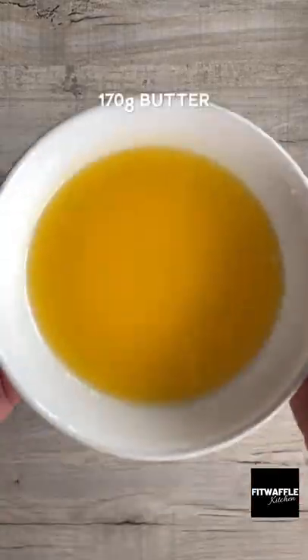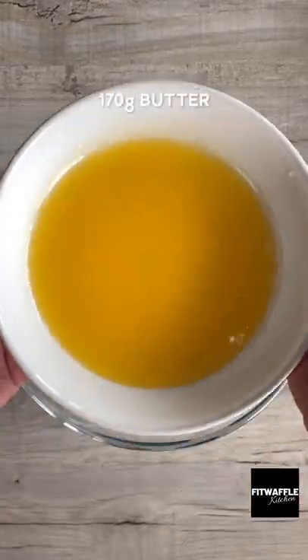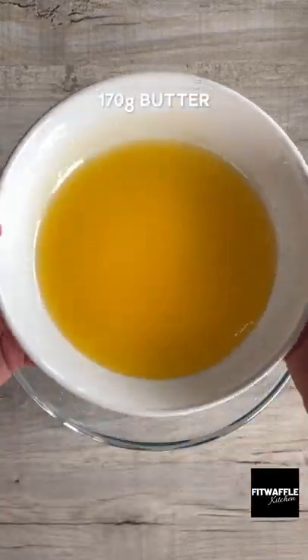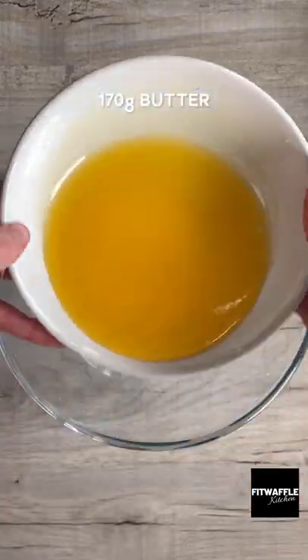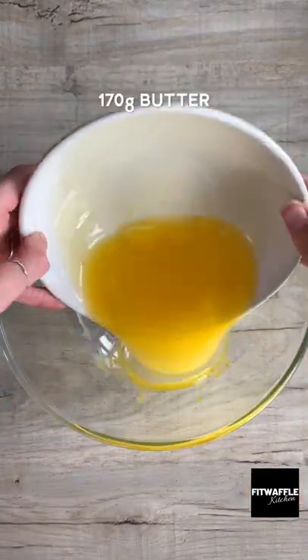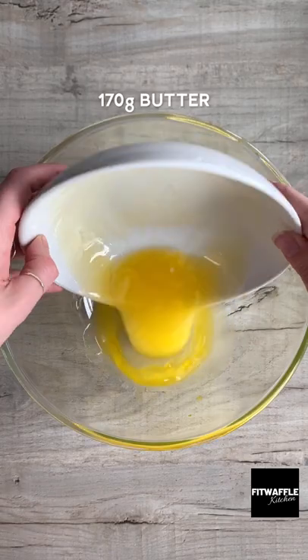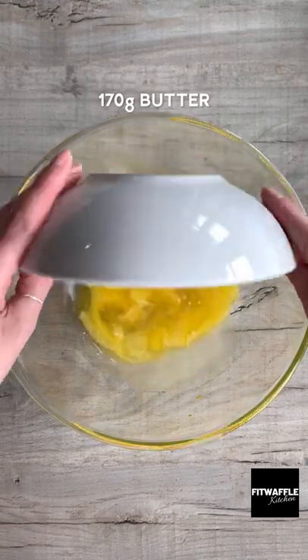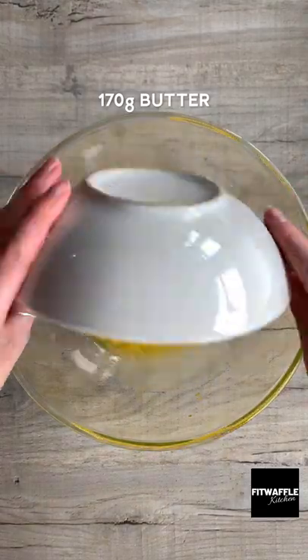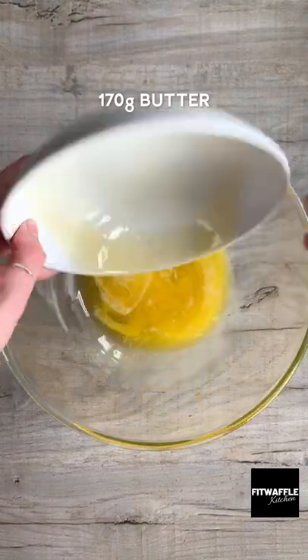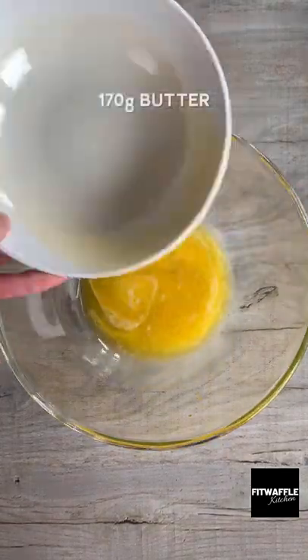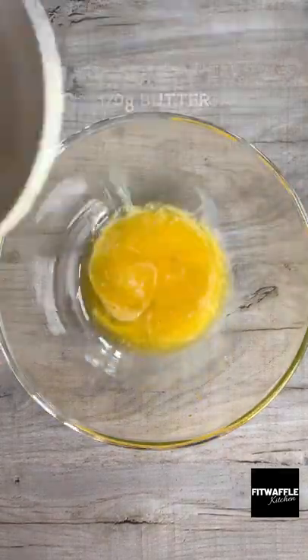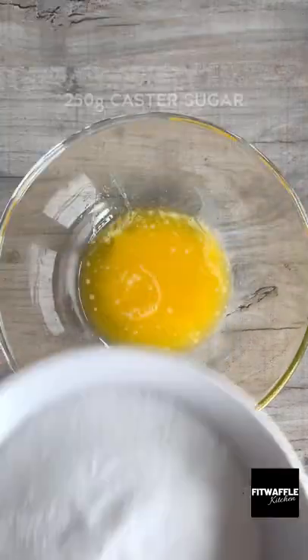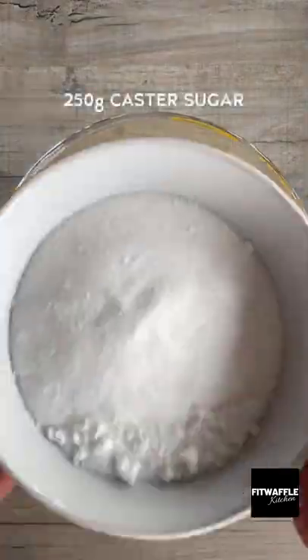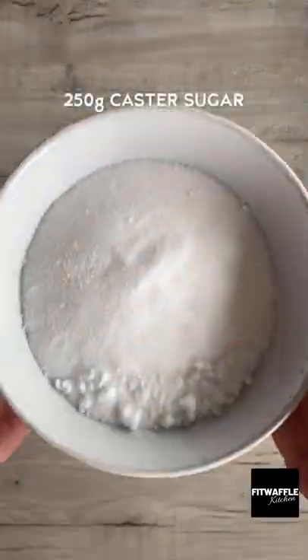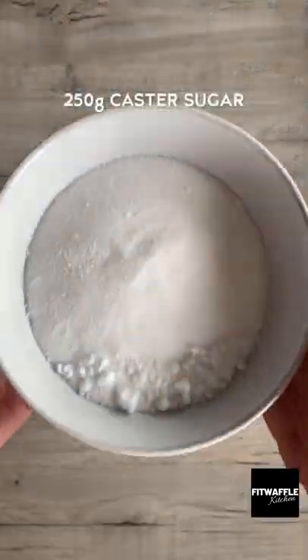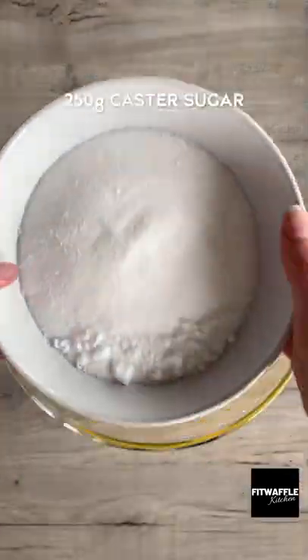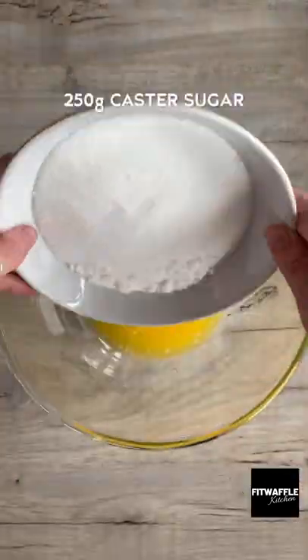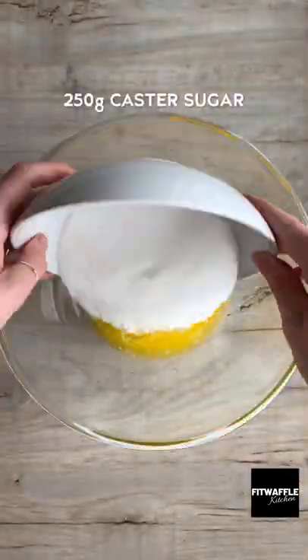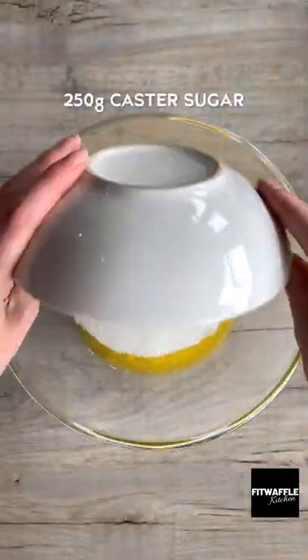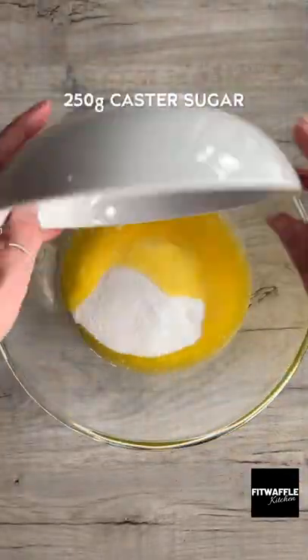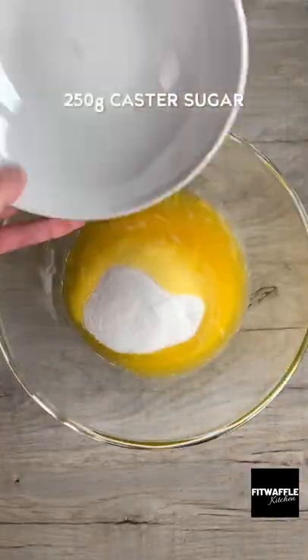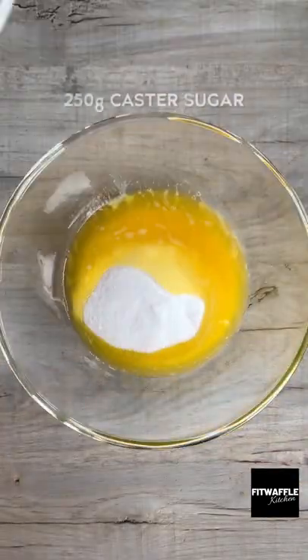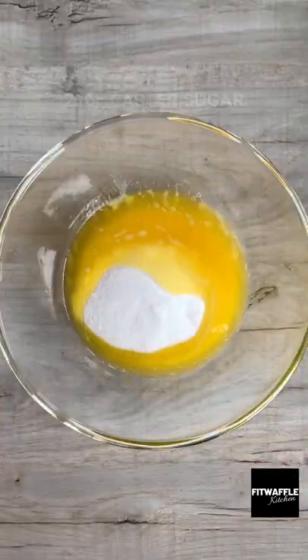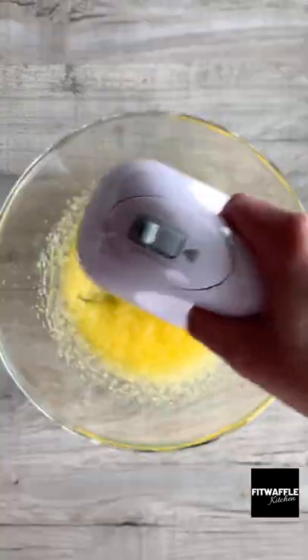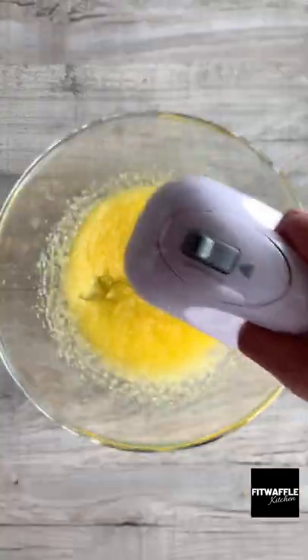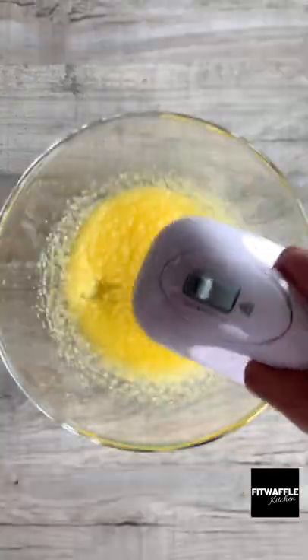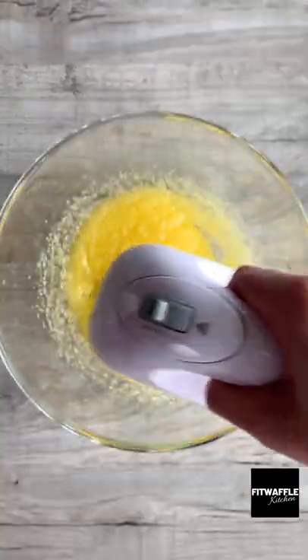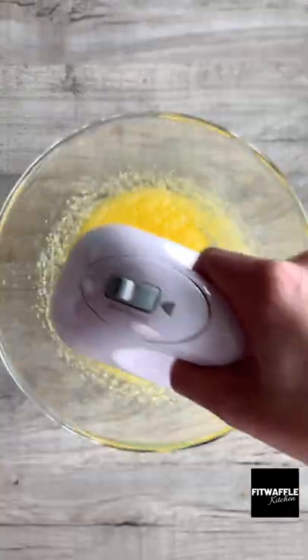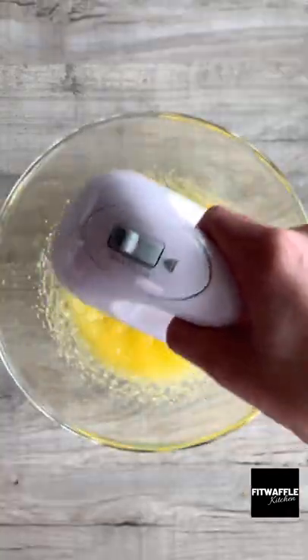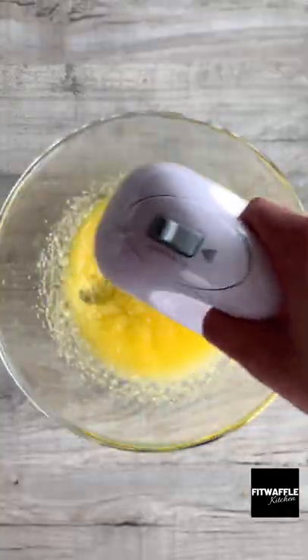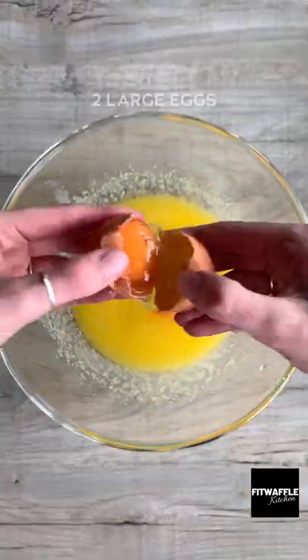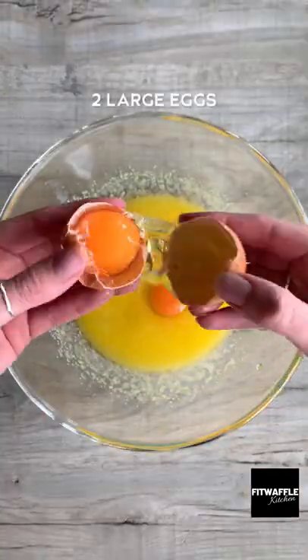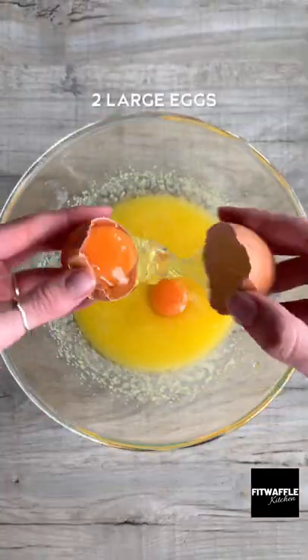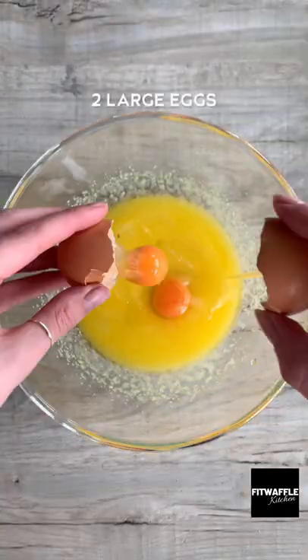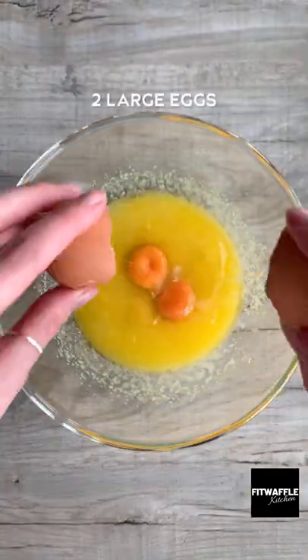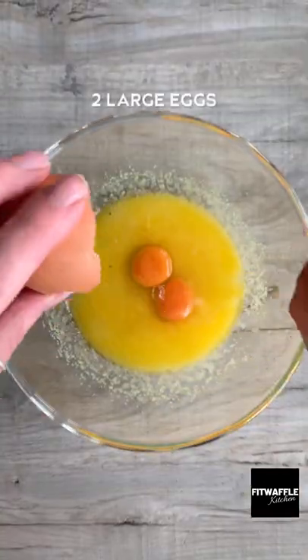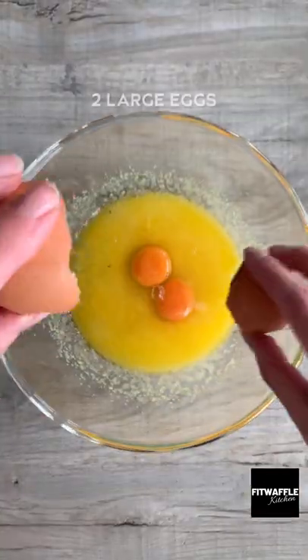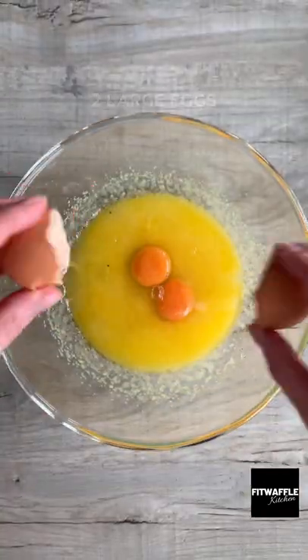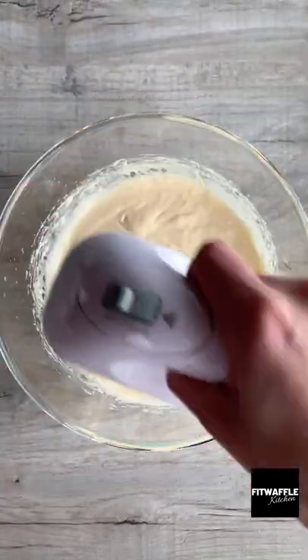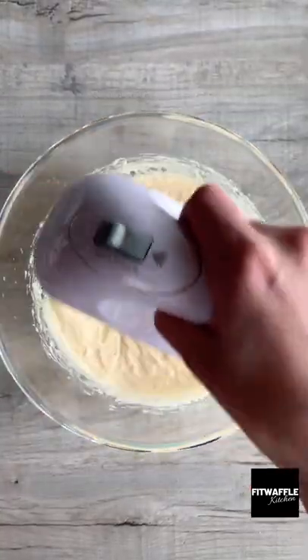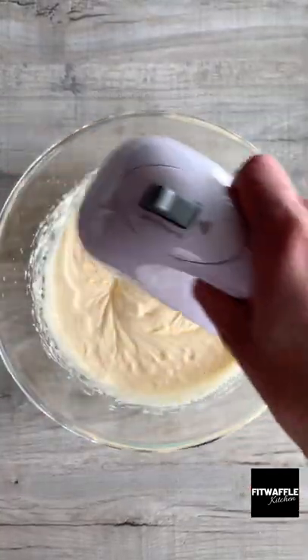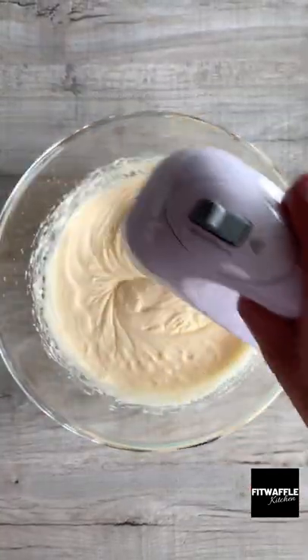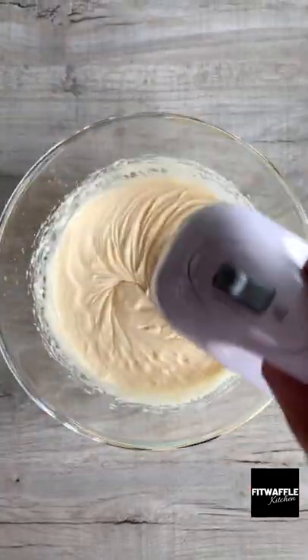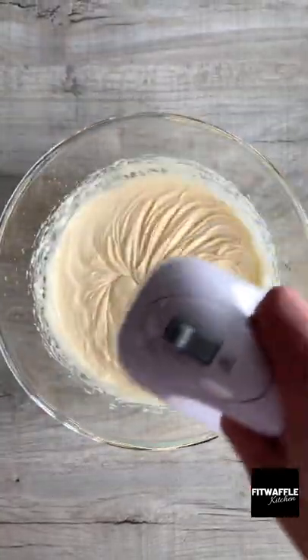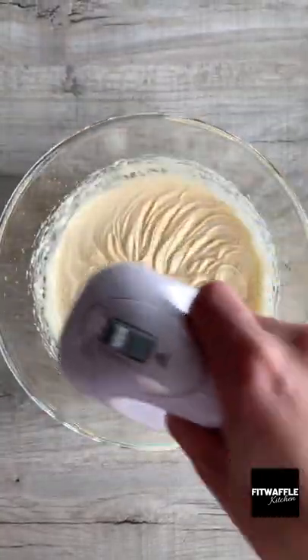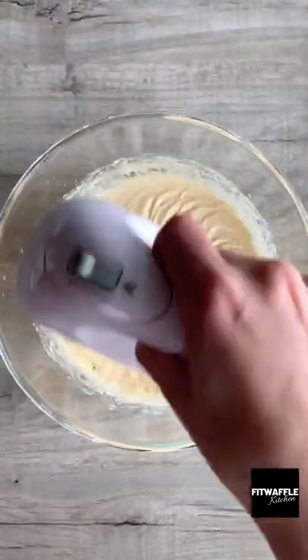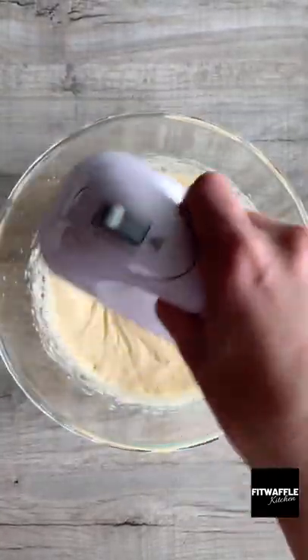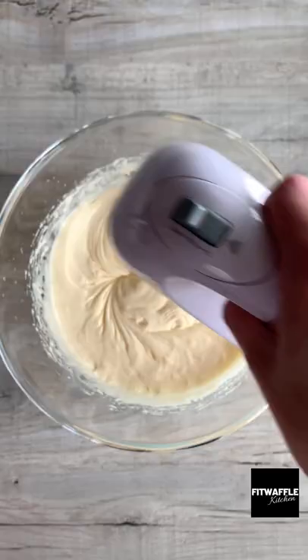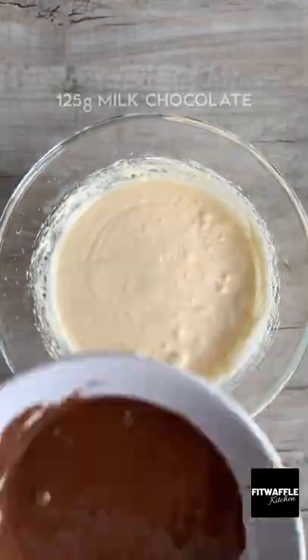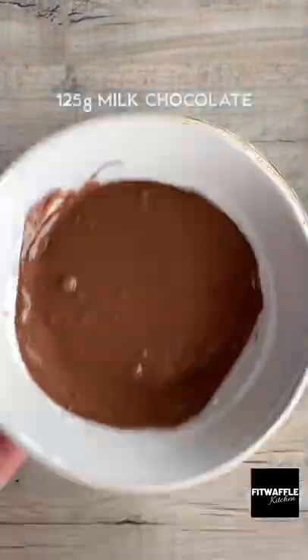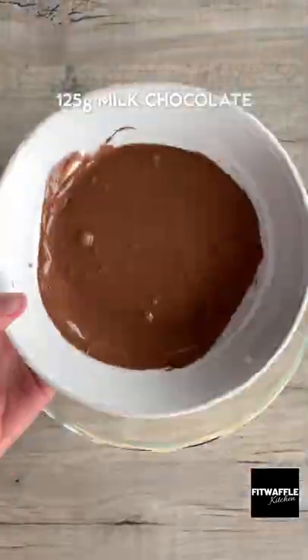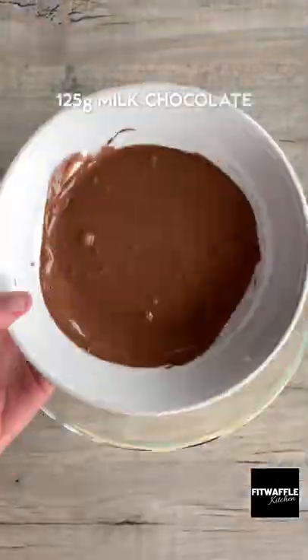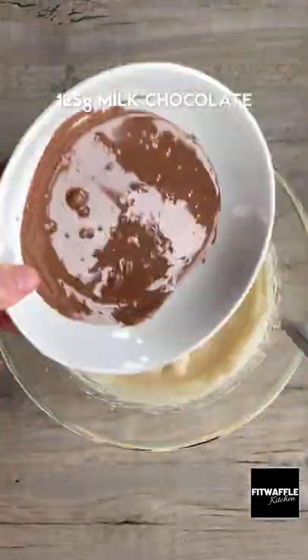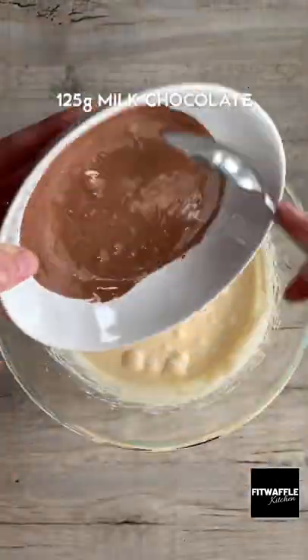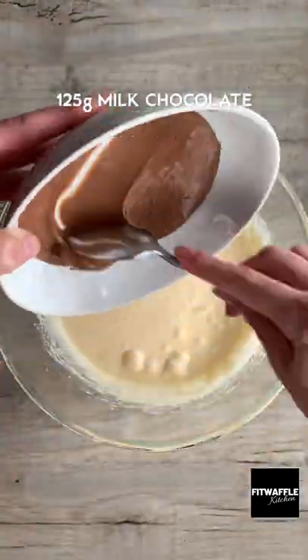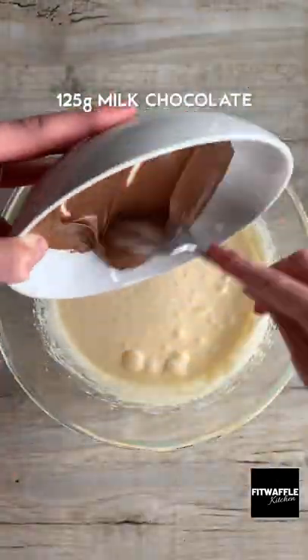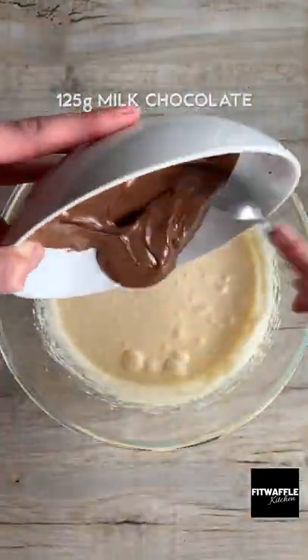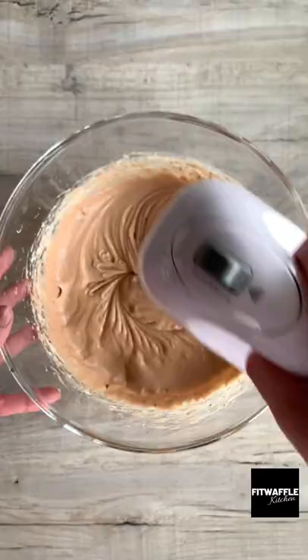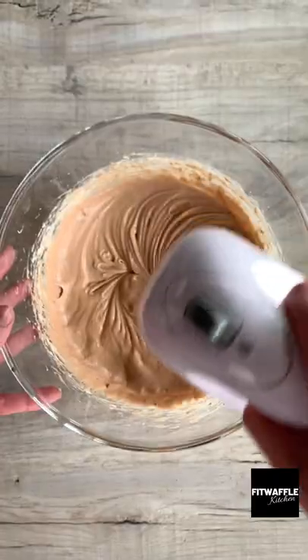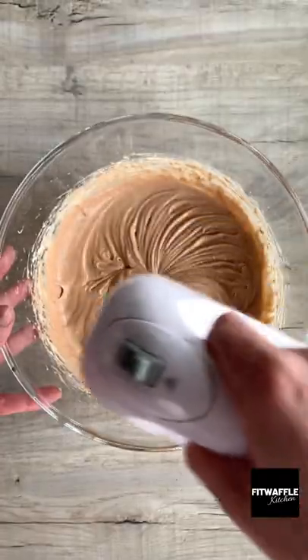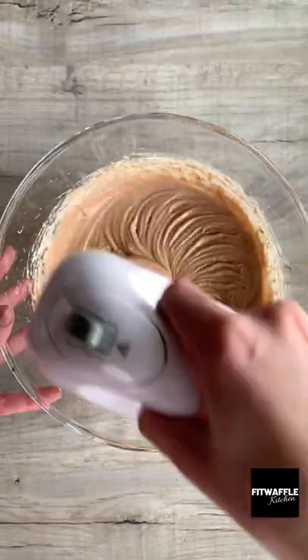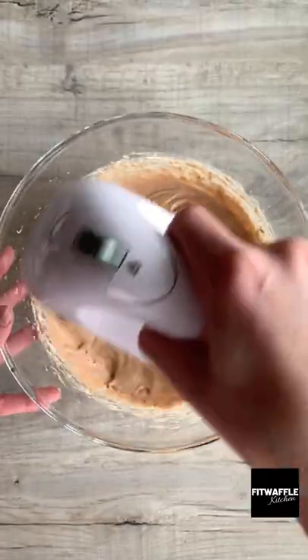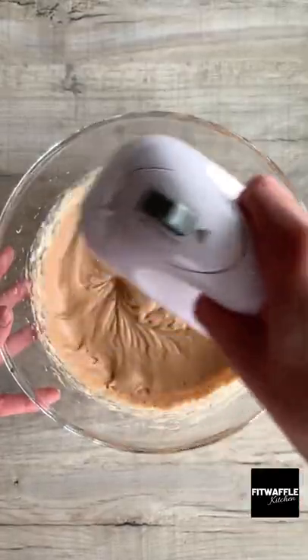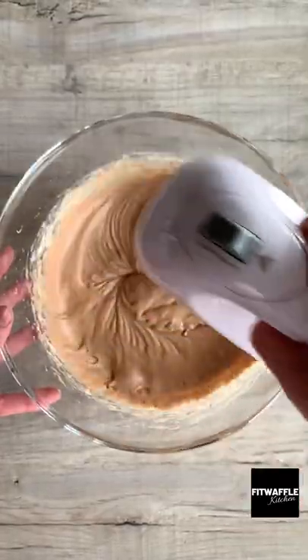First up you need melted butter and caster sugar. Whisk these together. Then add two eggs and whisk until light and fluffy. Add your melted chocolate and mix this in.